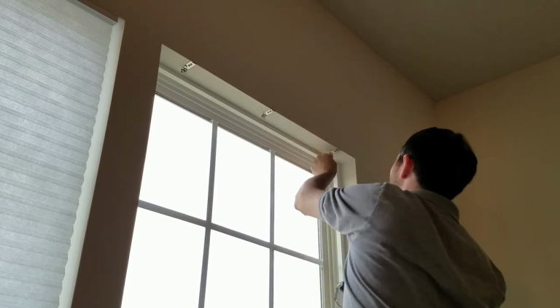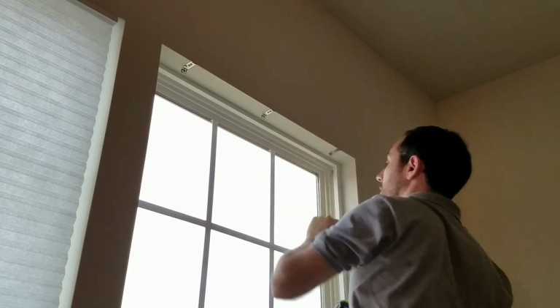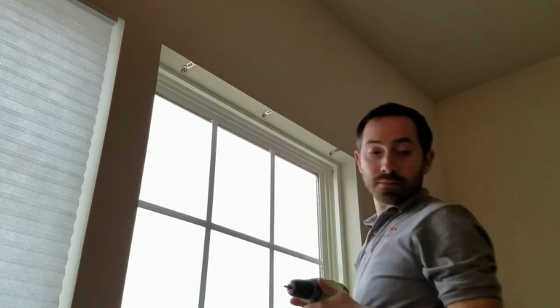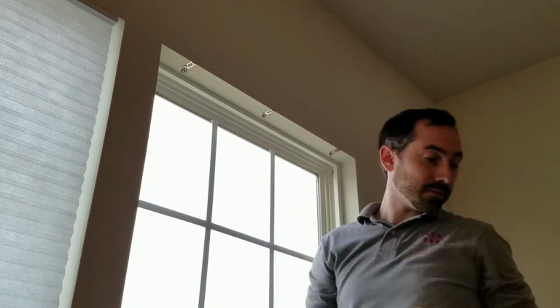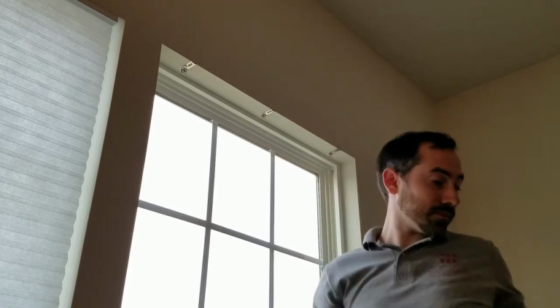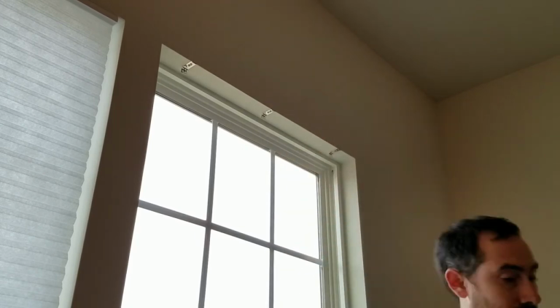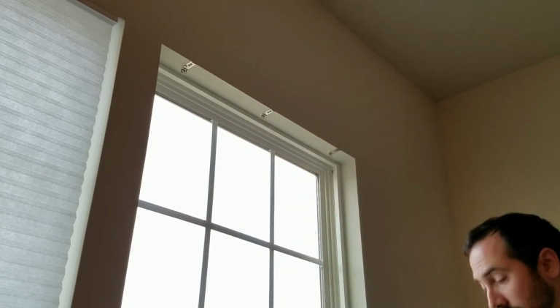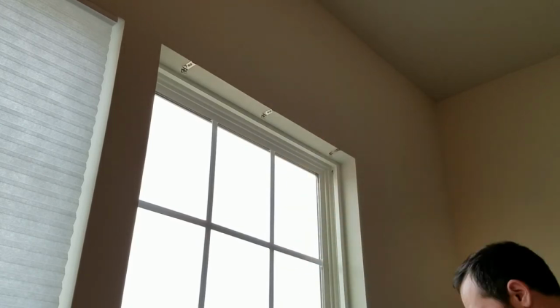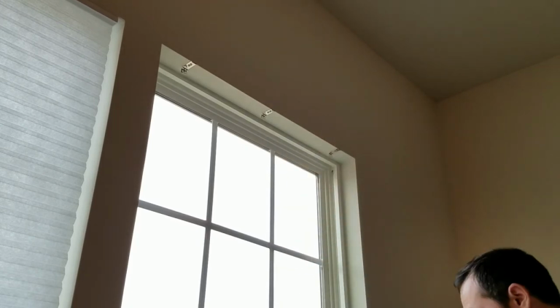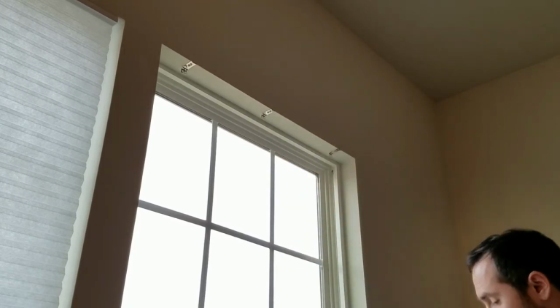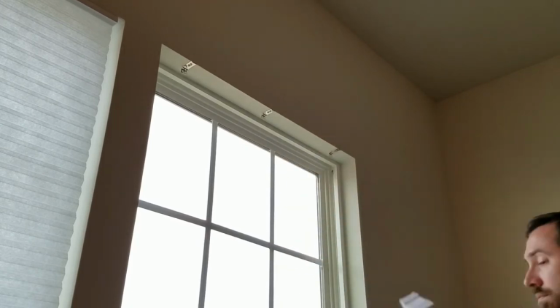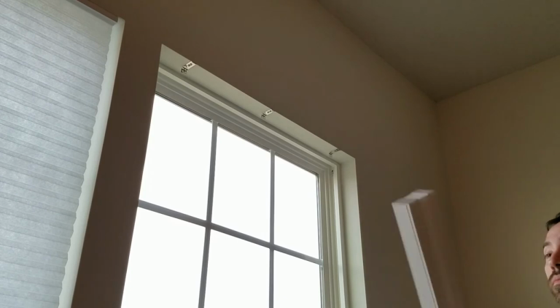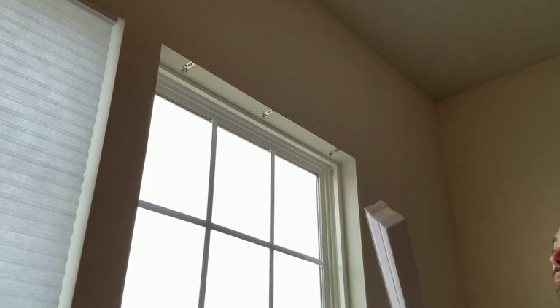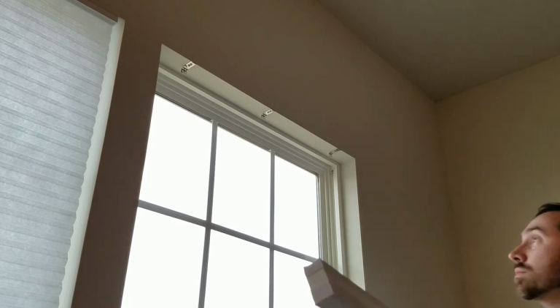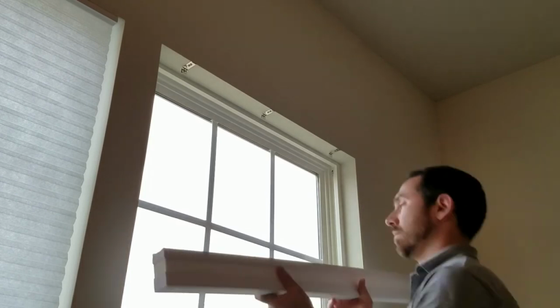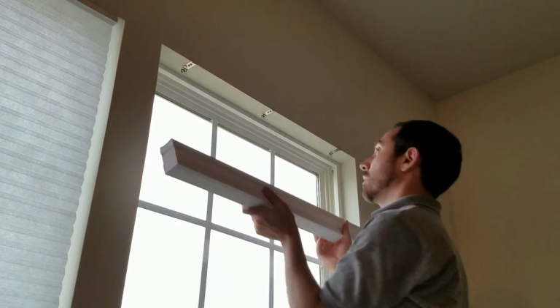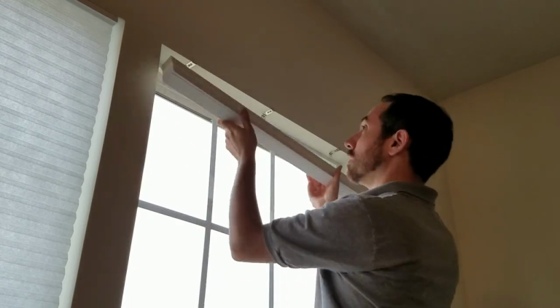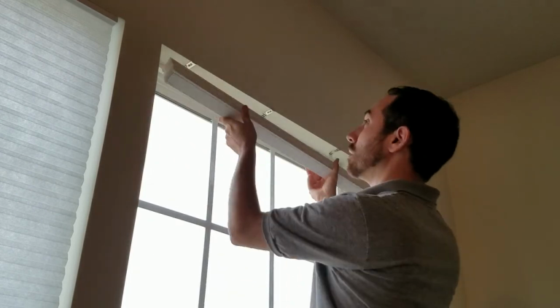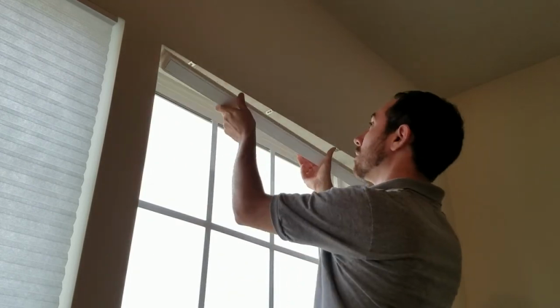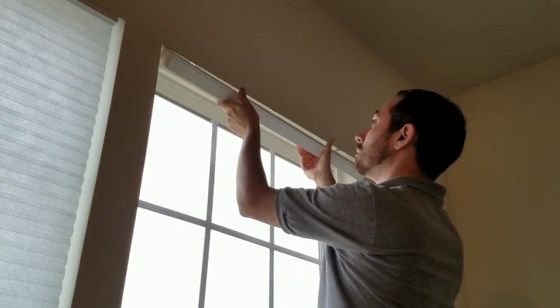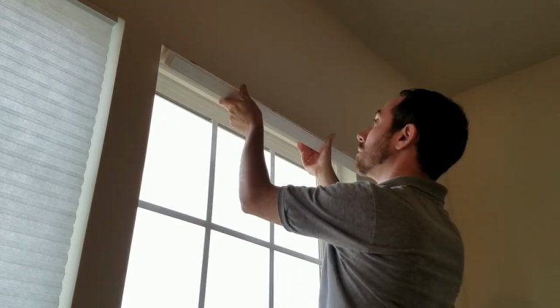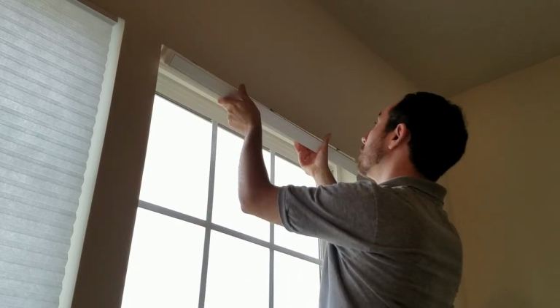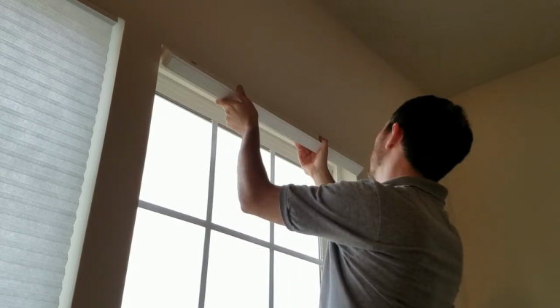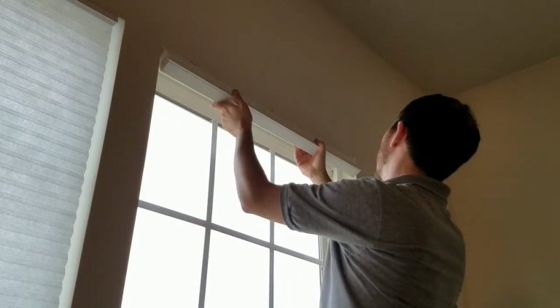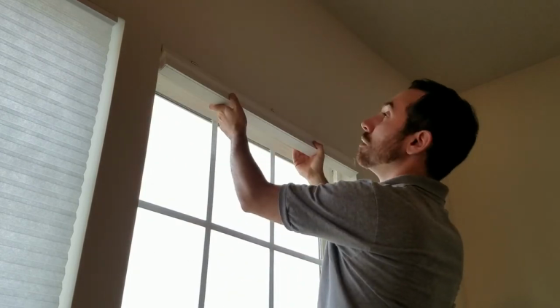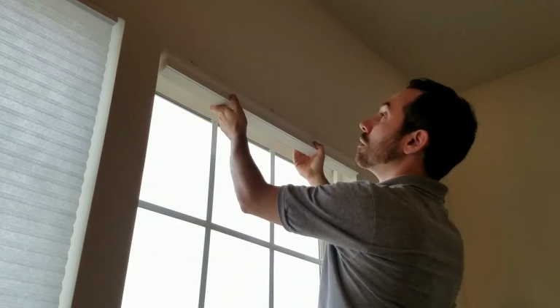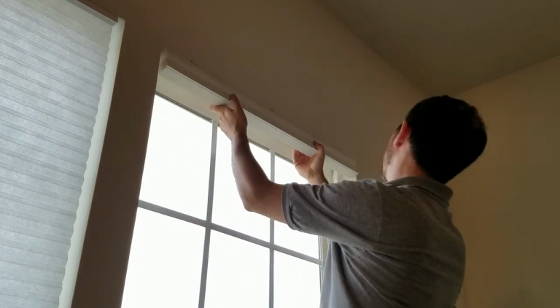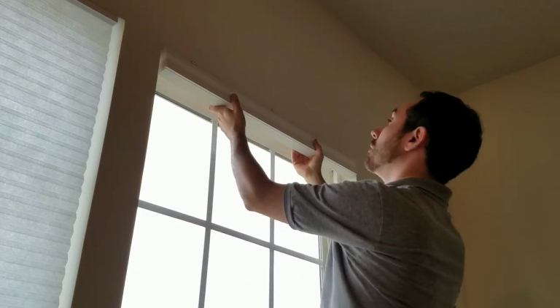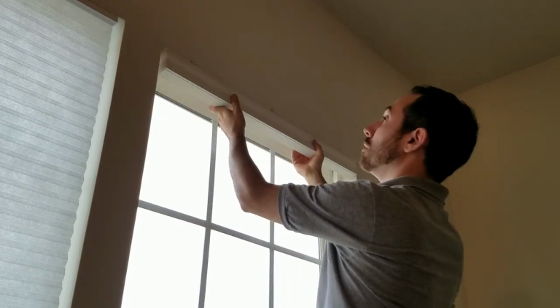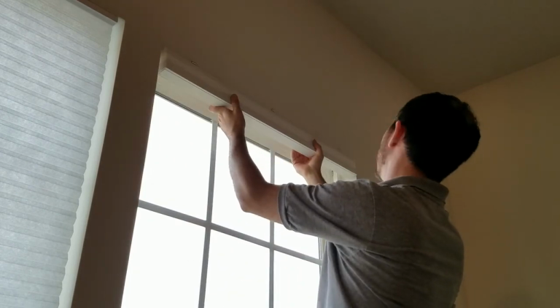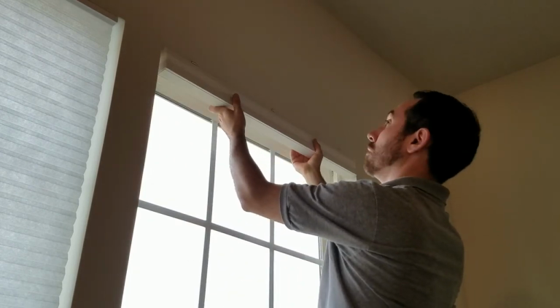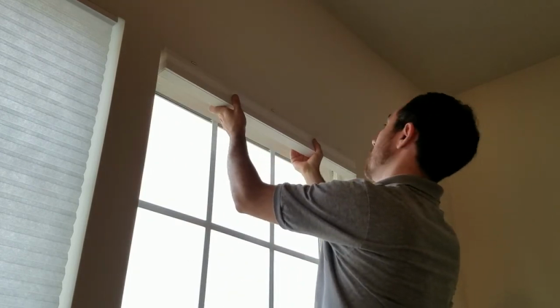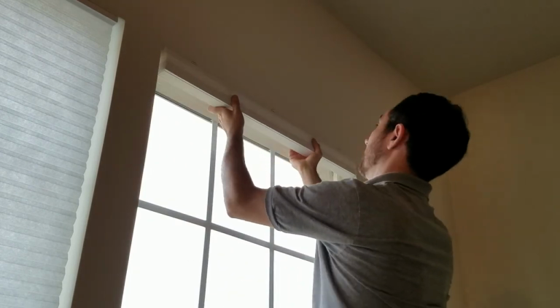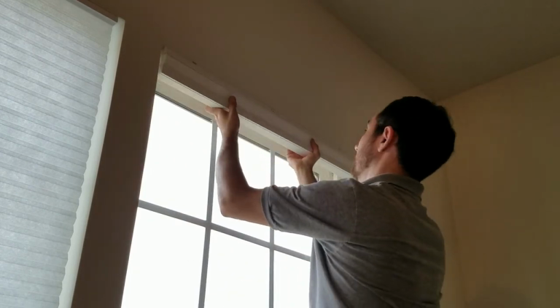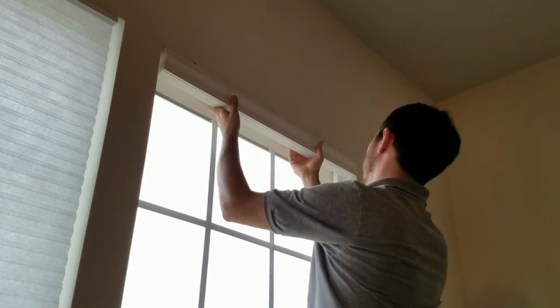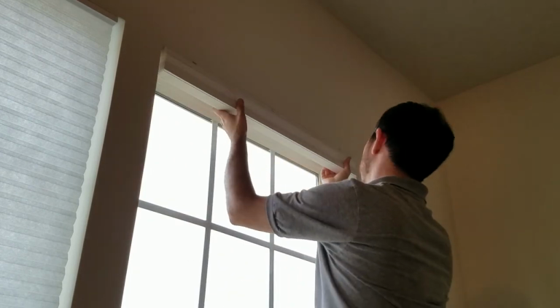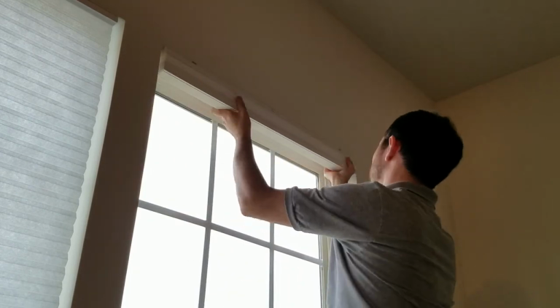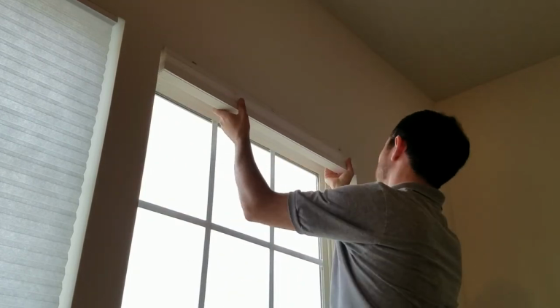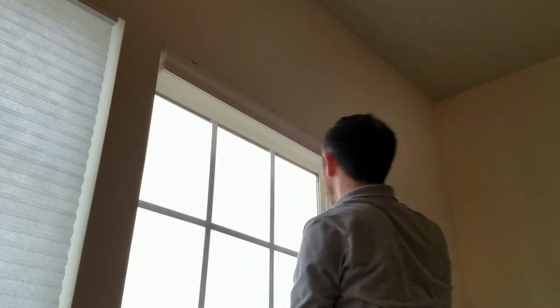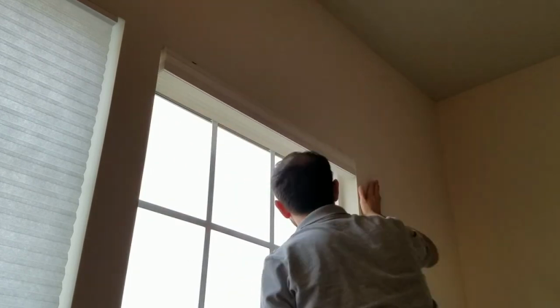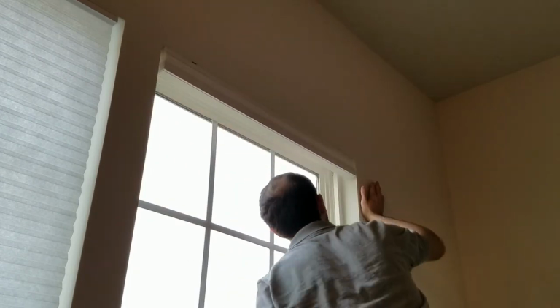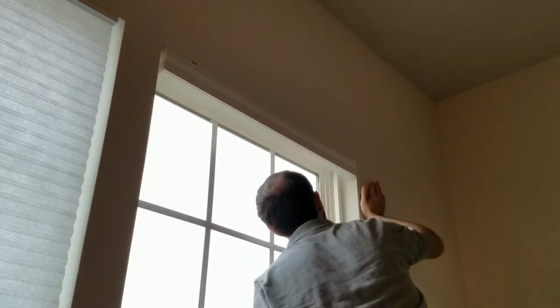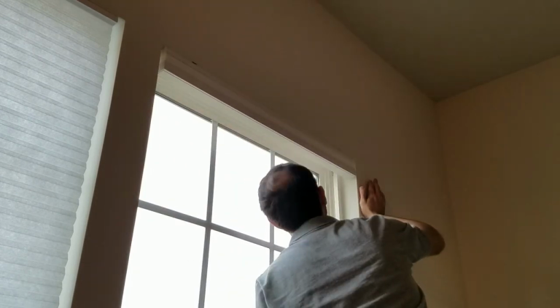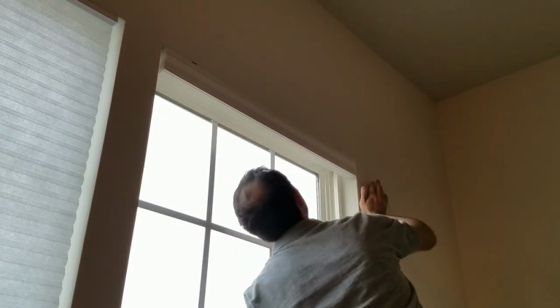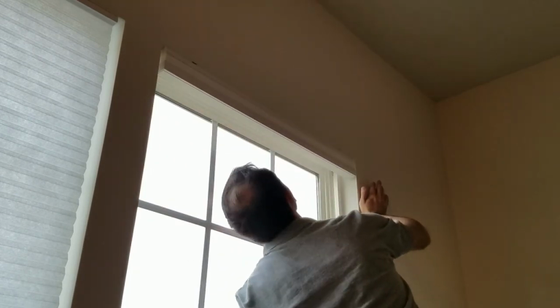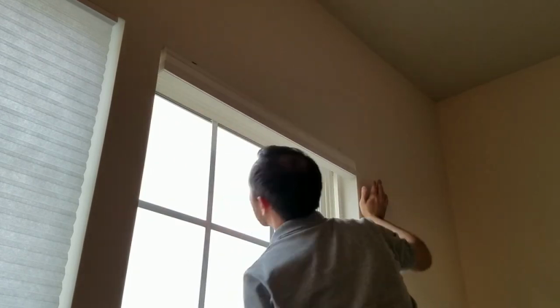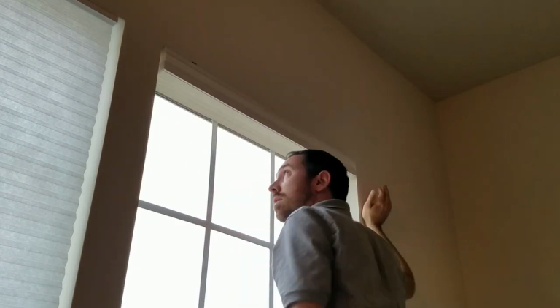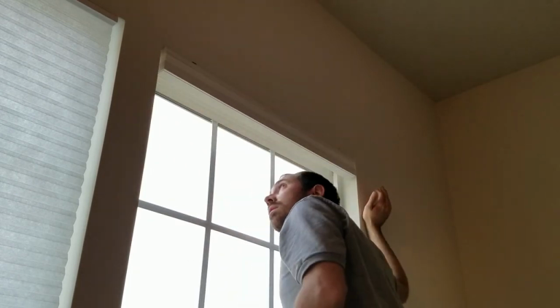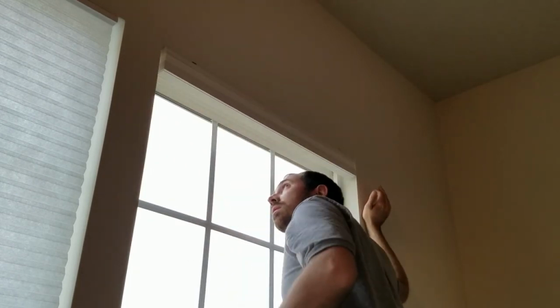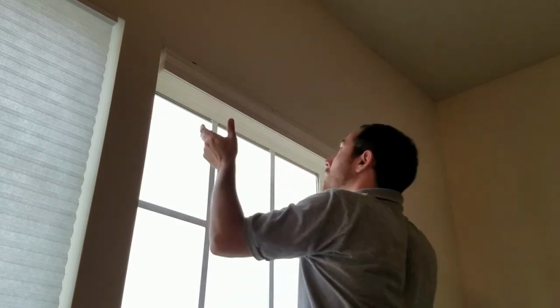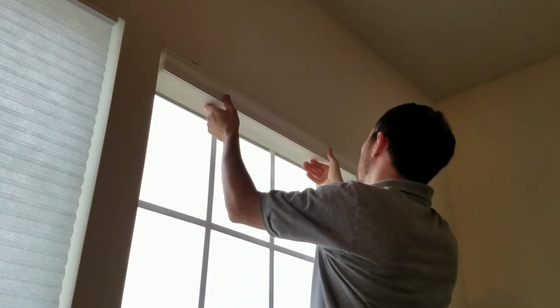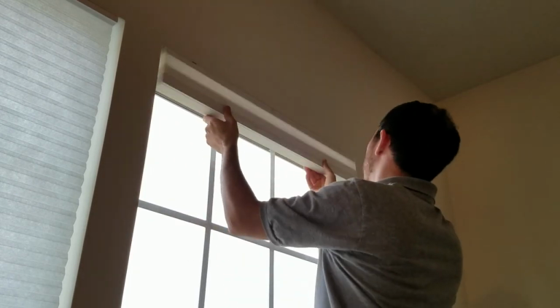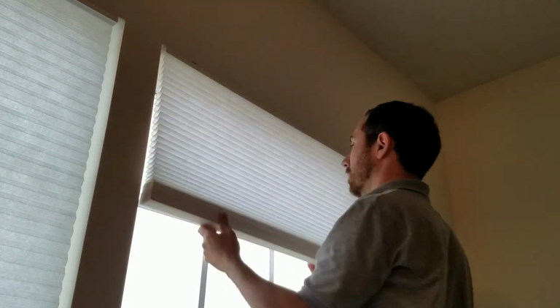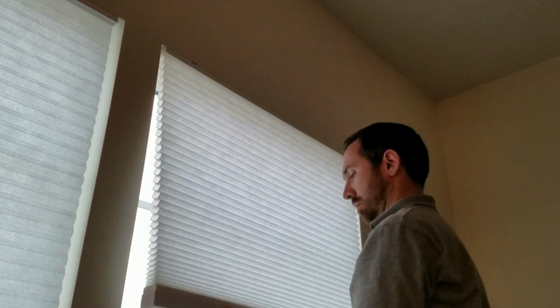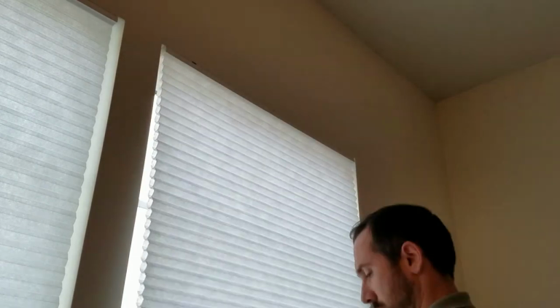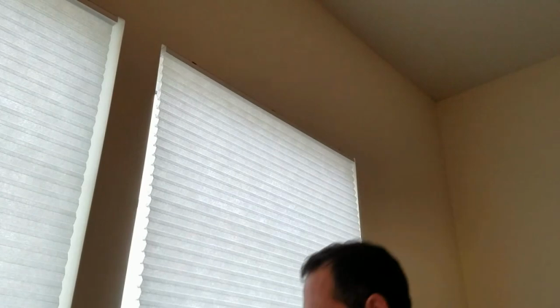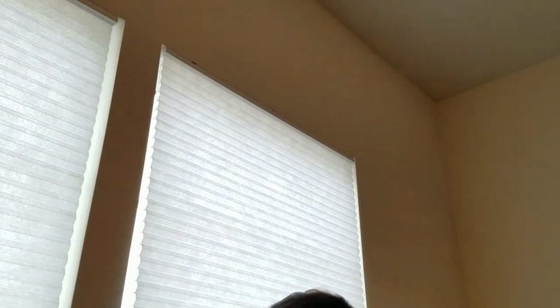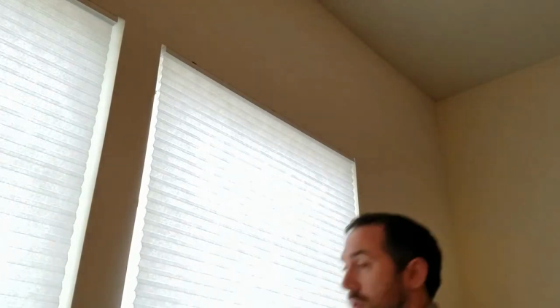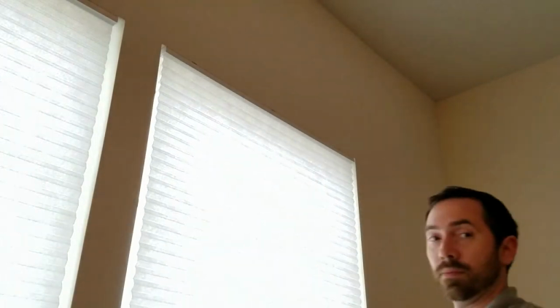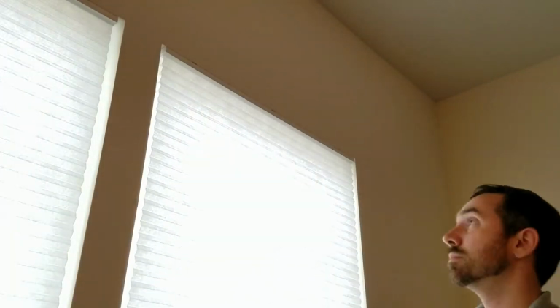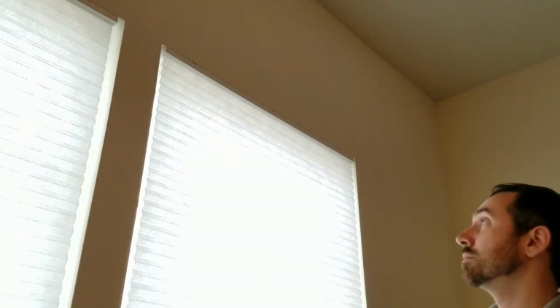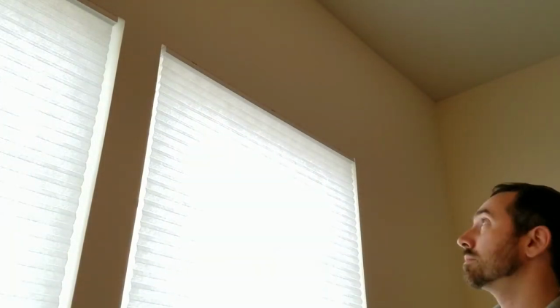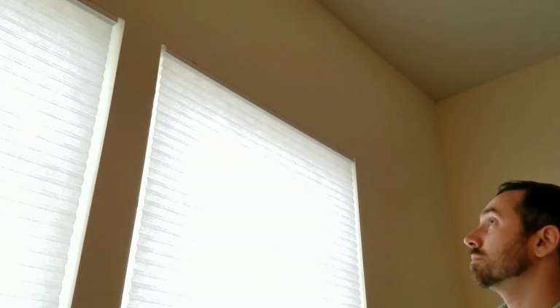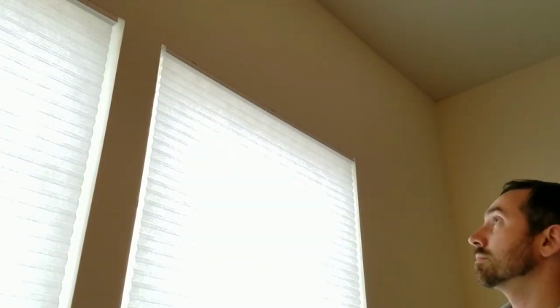Hook the blinds in on the side nearest you, then snap in the back. And that's it!